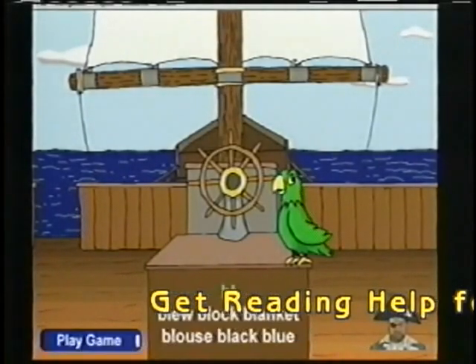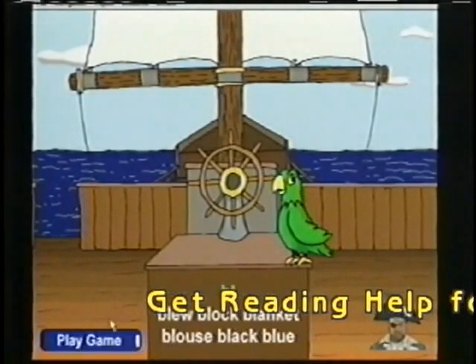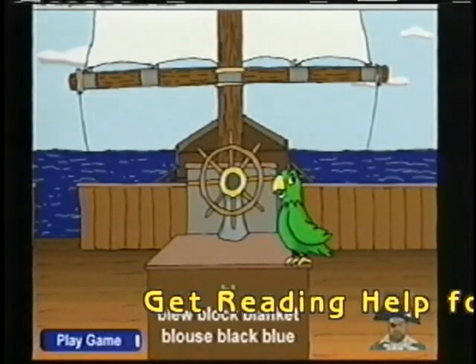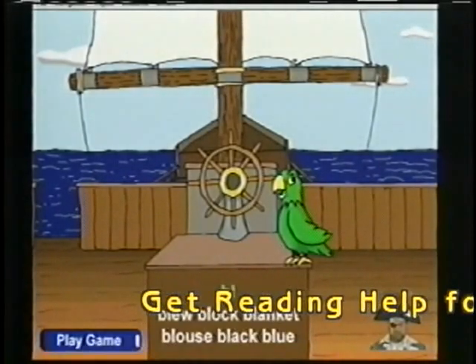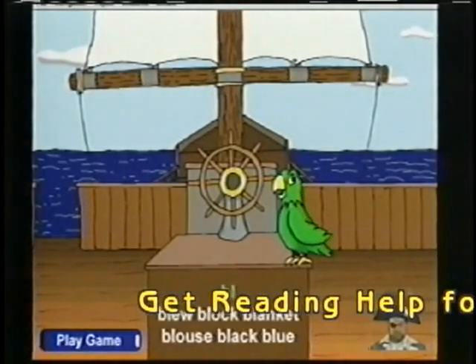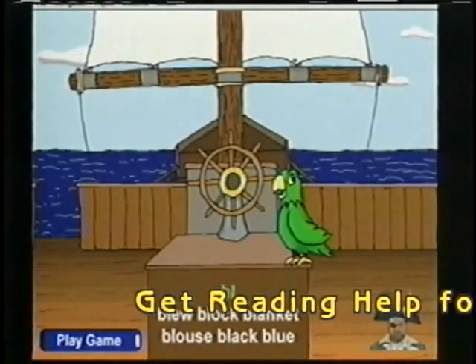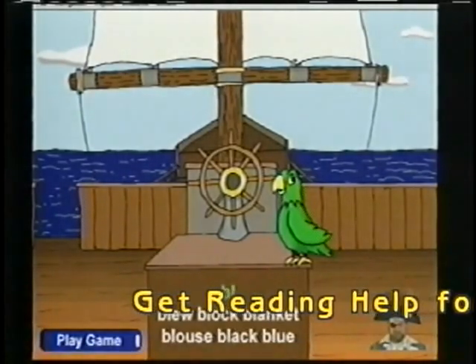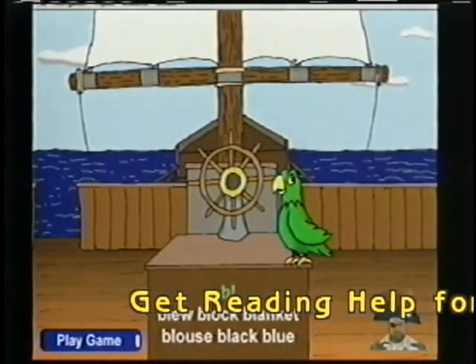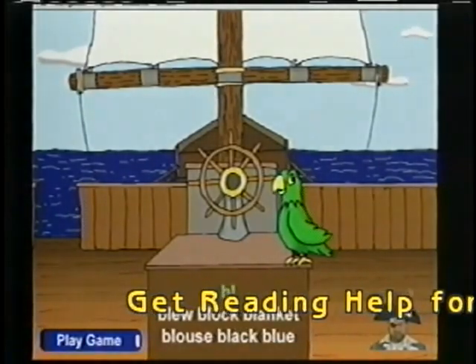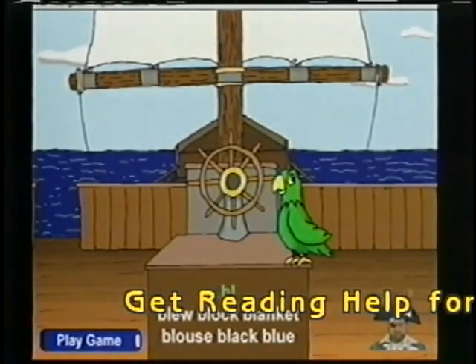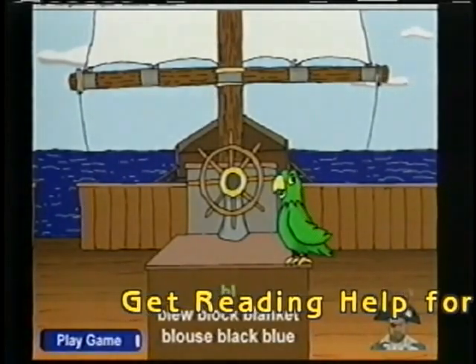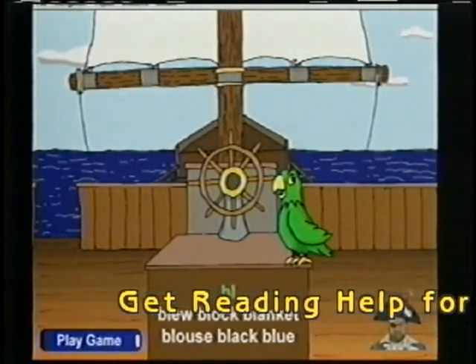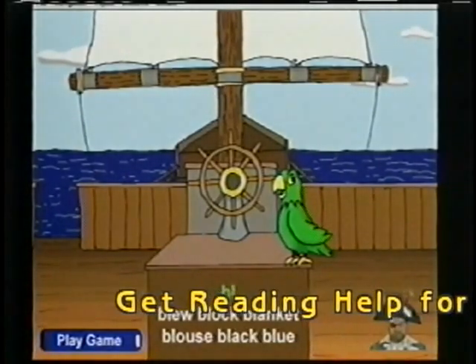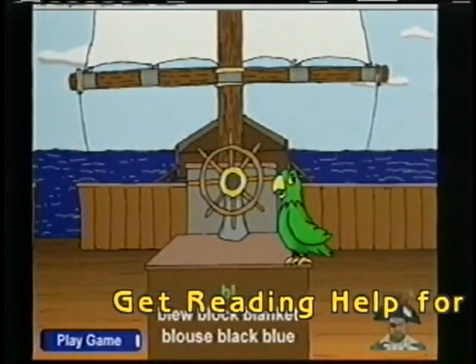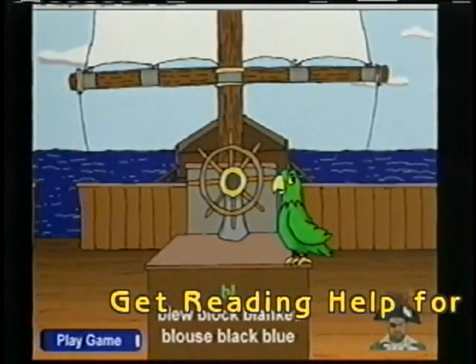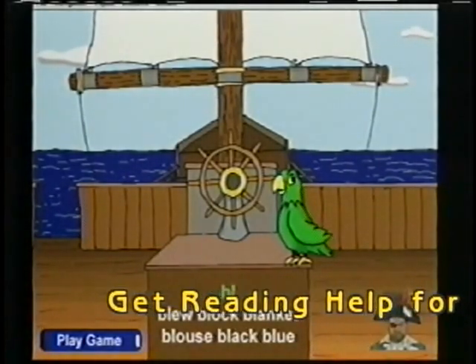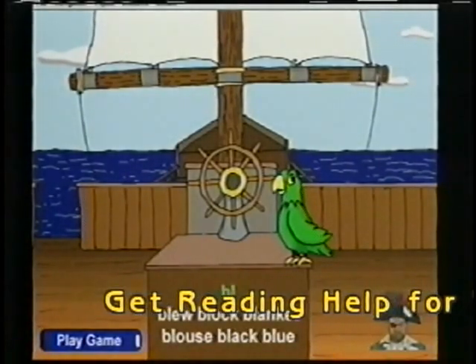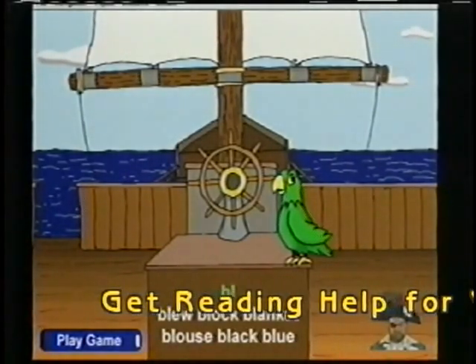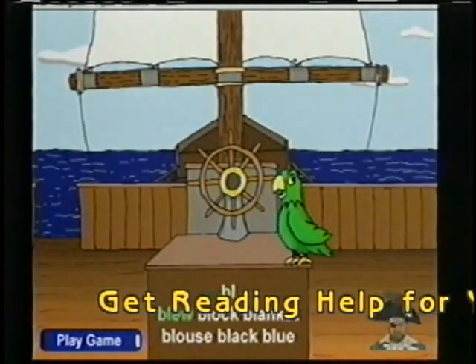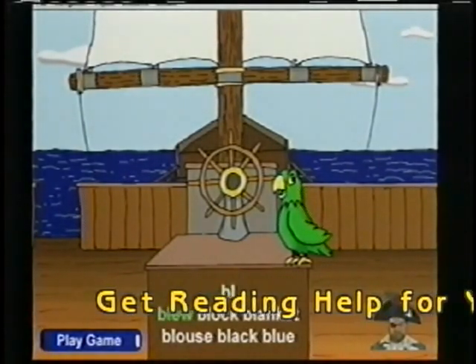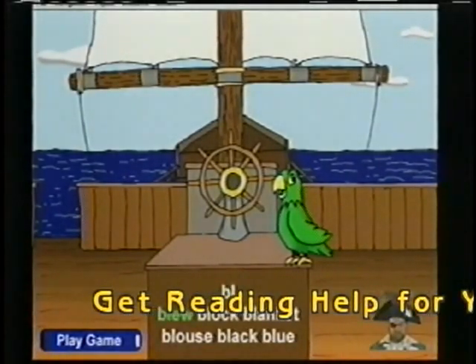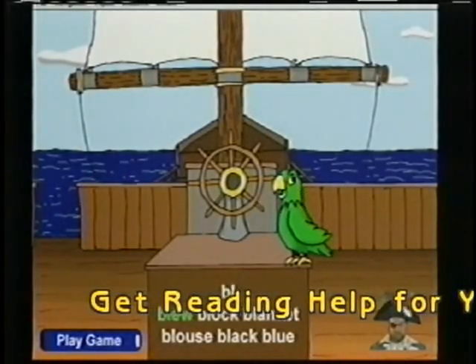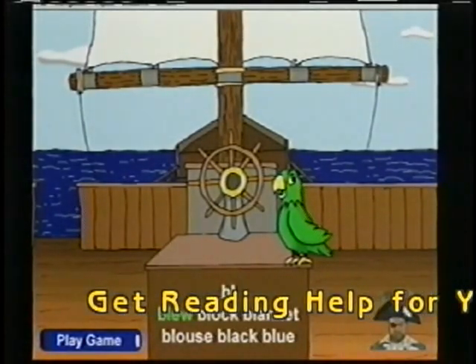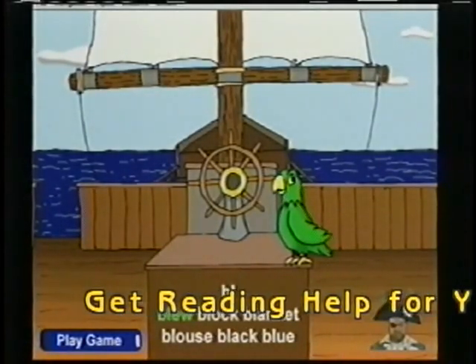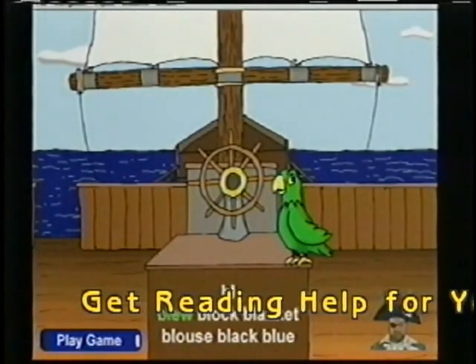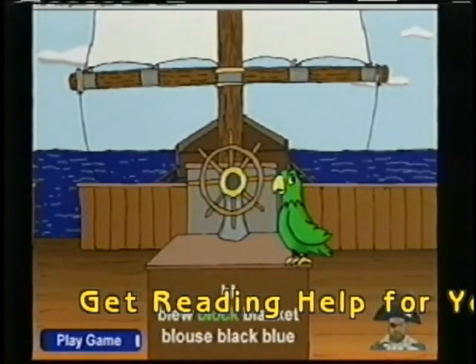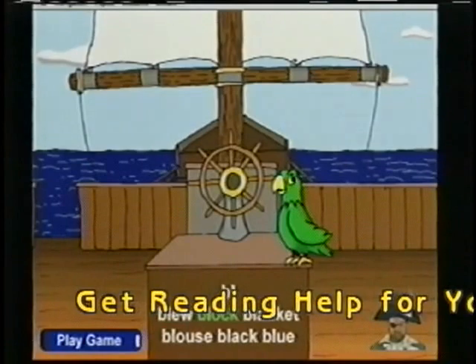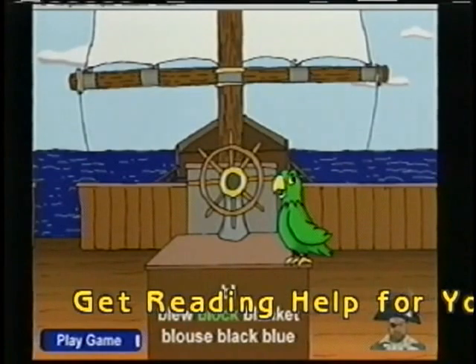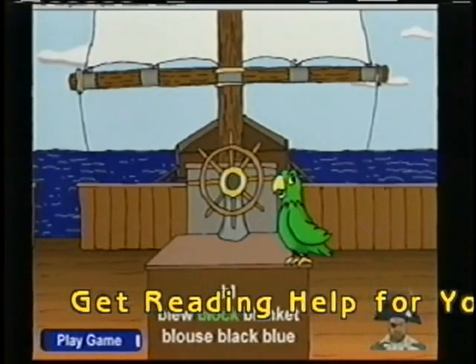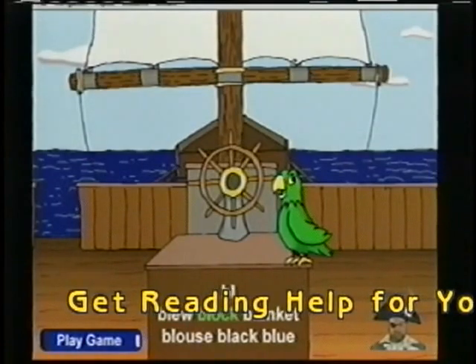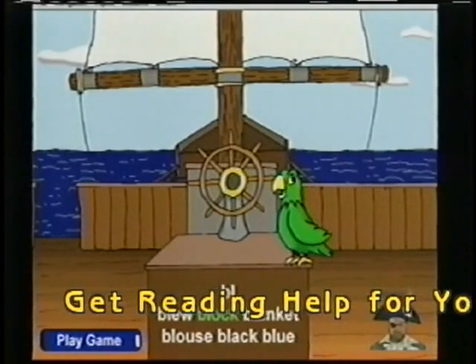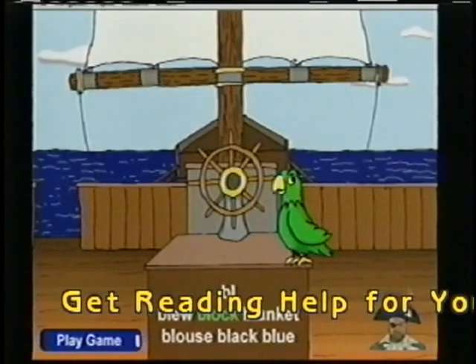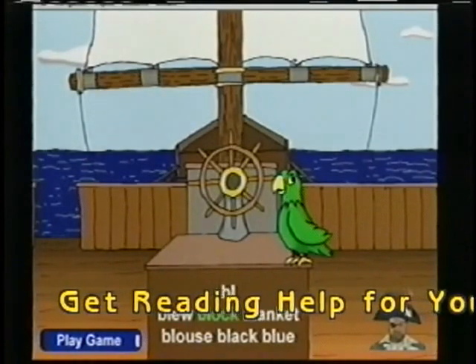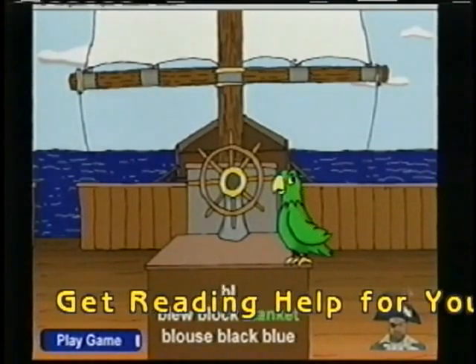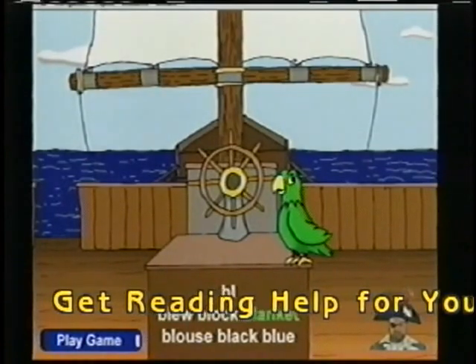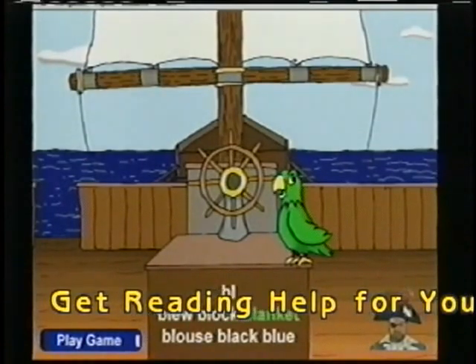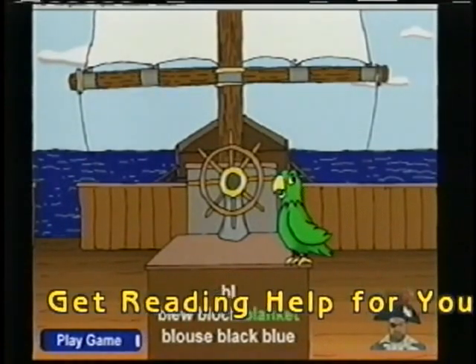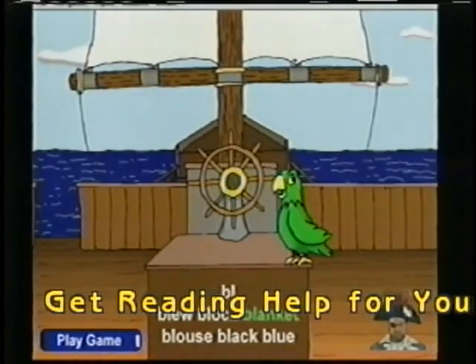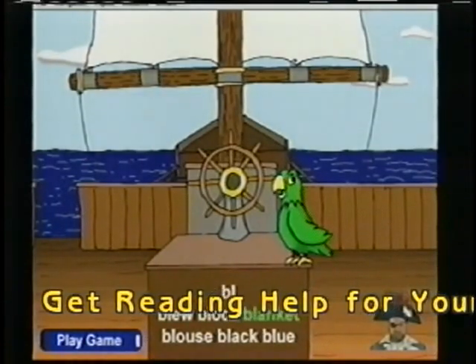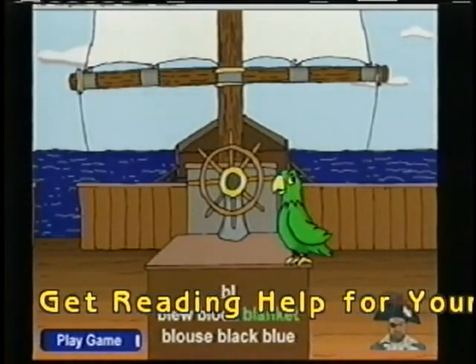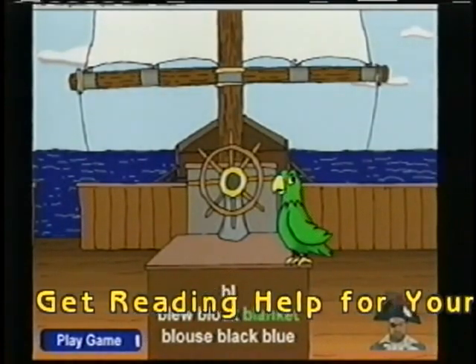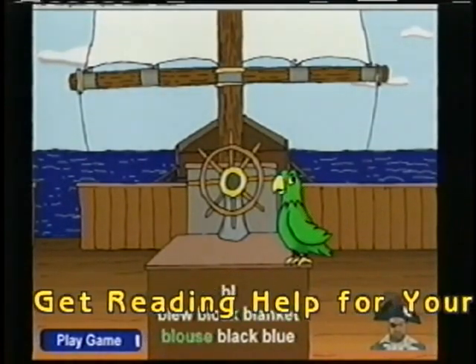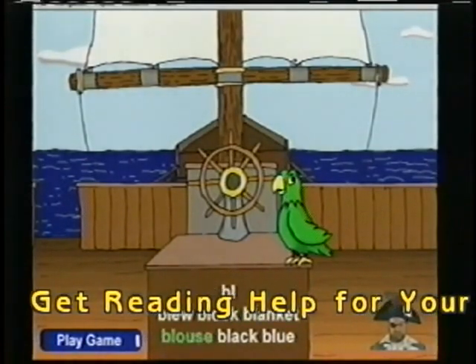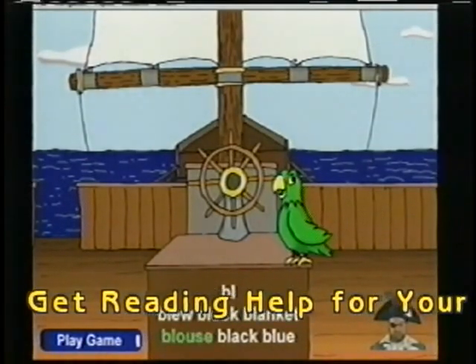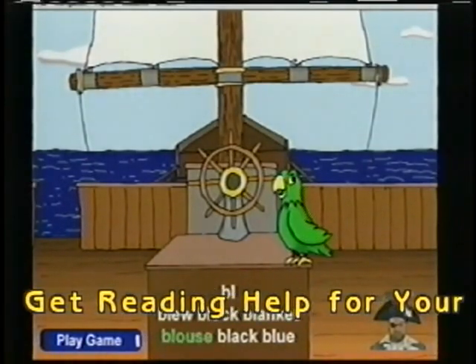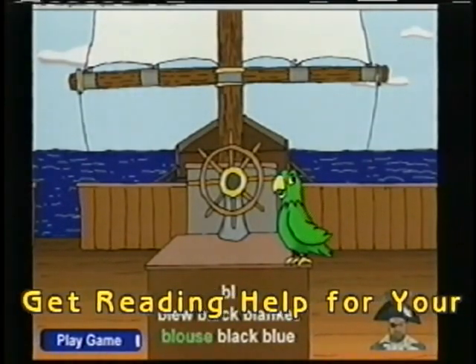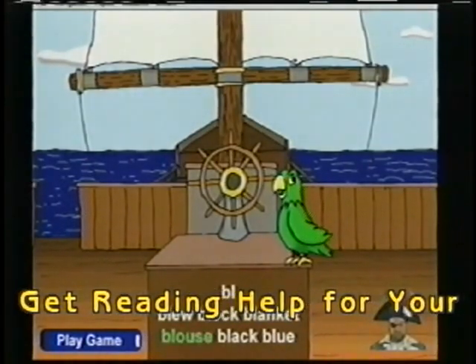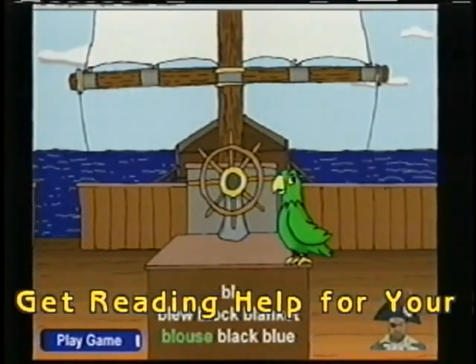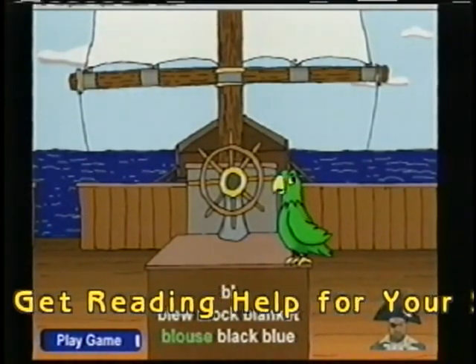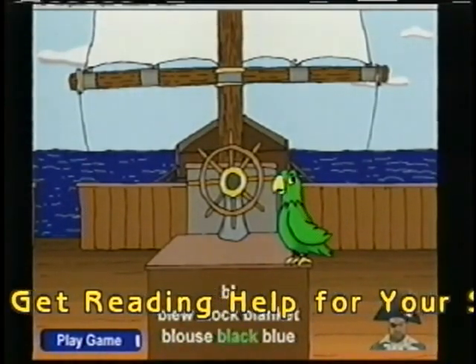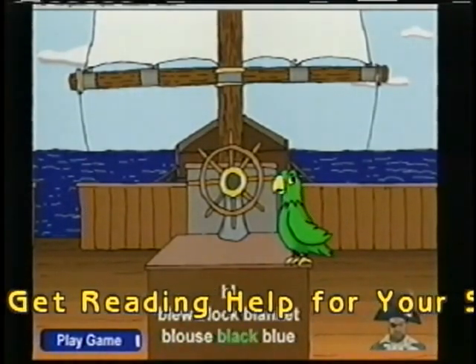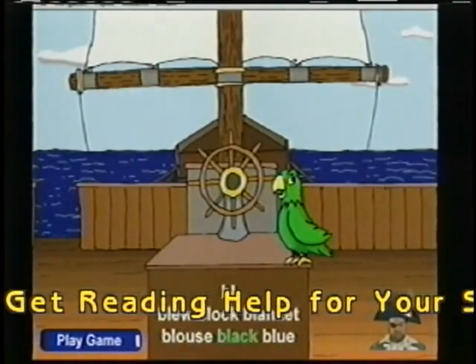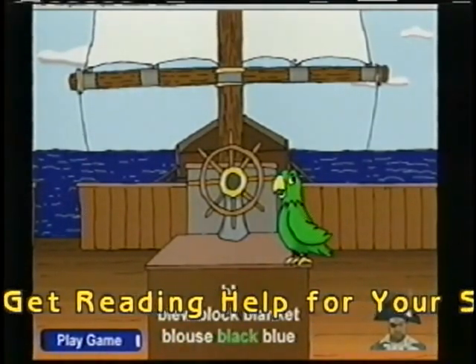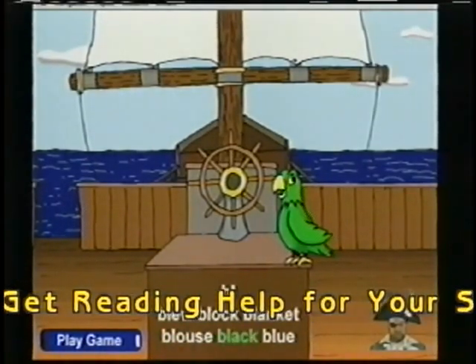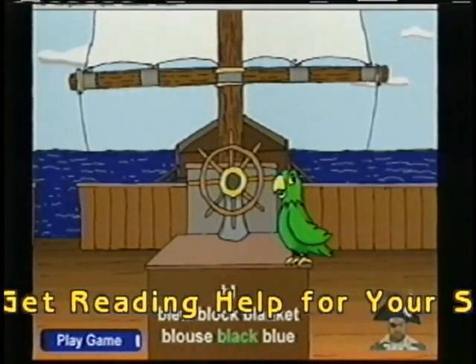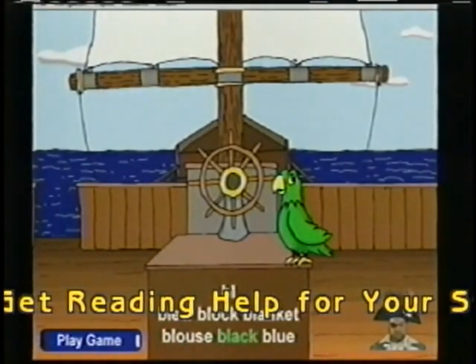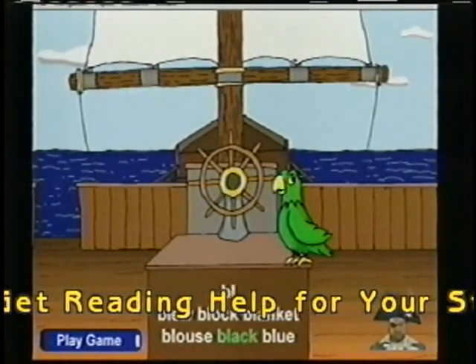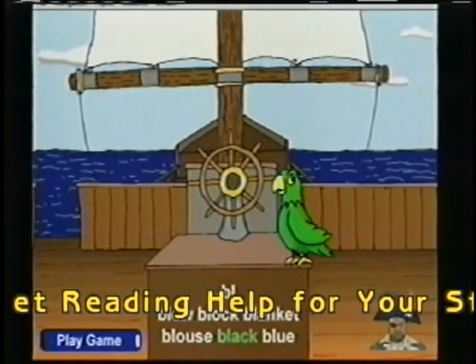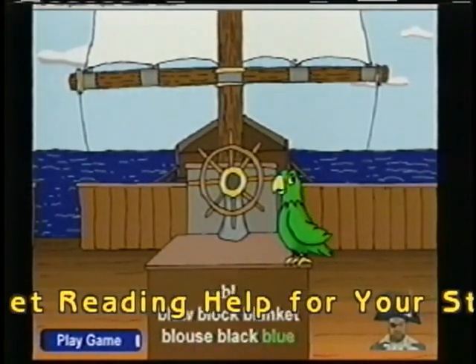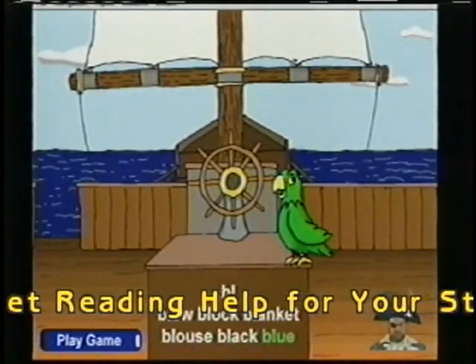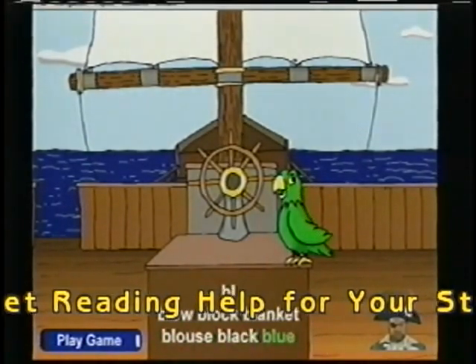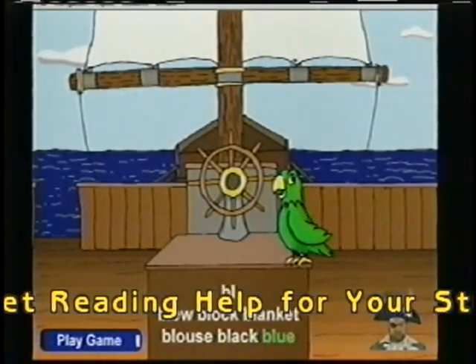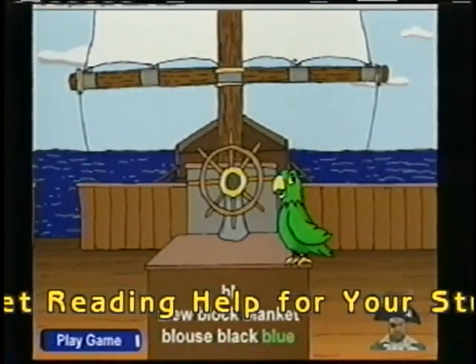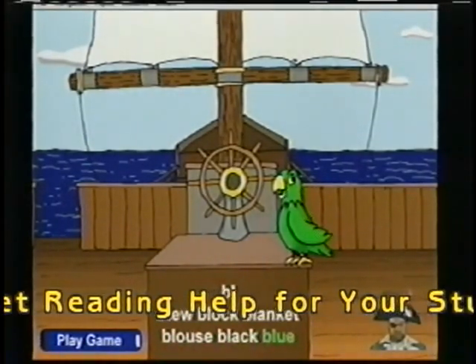BL blend: Bluh — Blue, Block, Blanket, Blouse, Black, Blue.